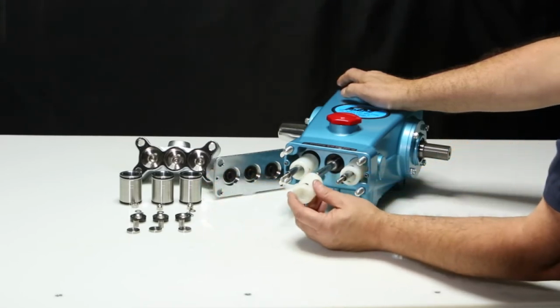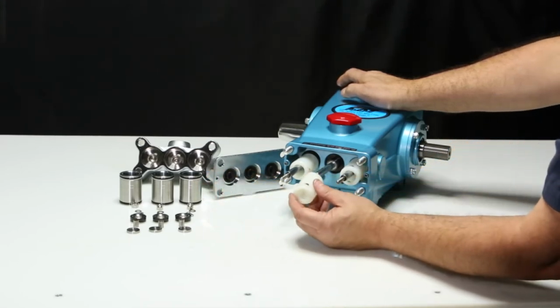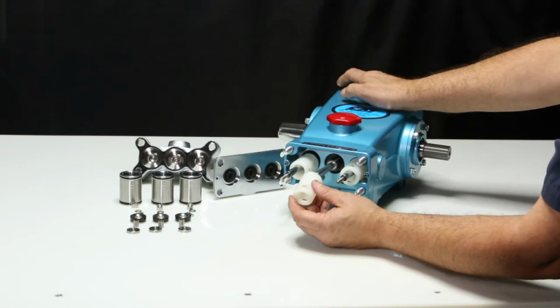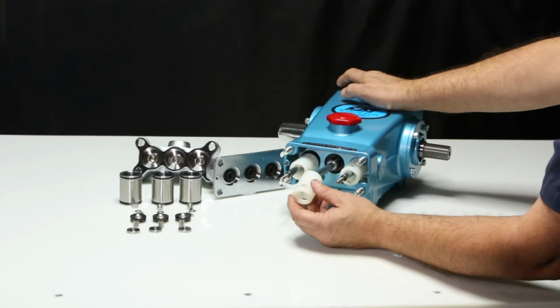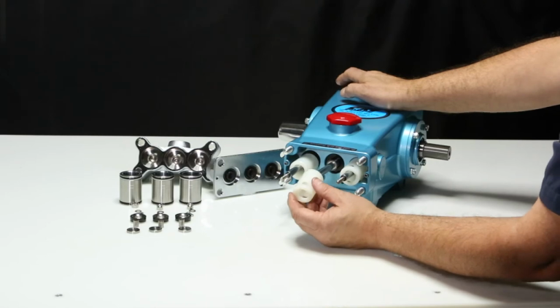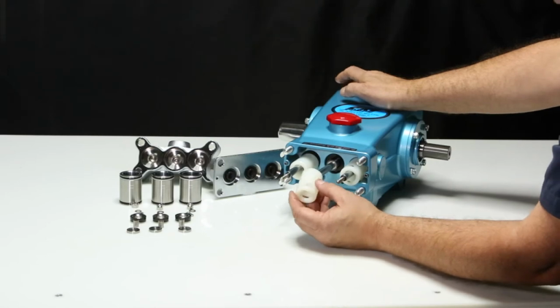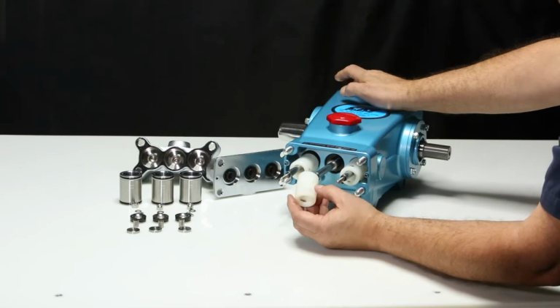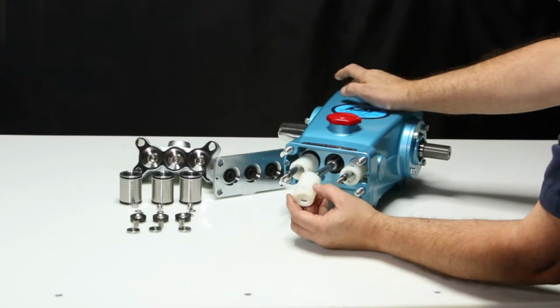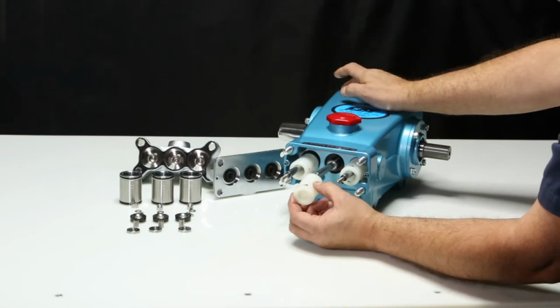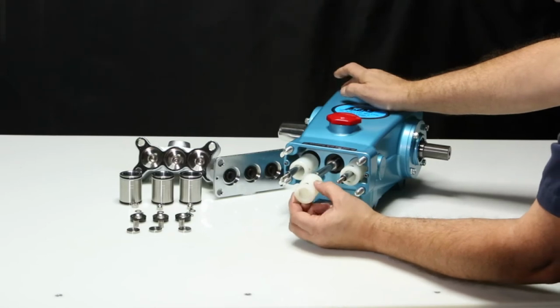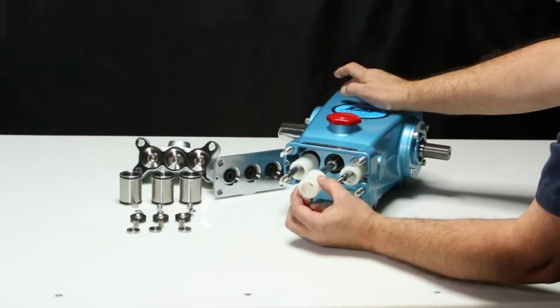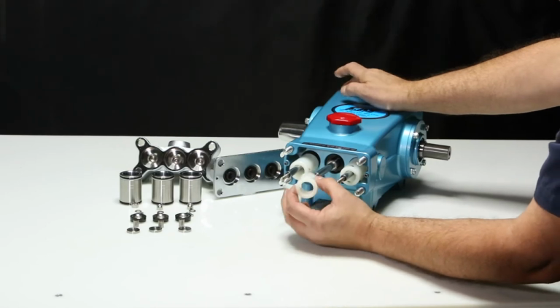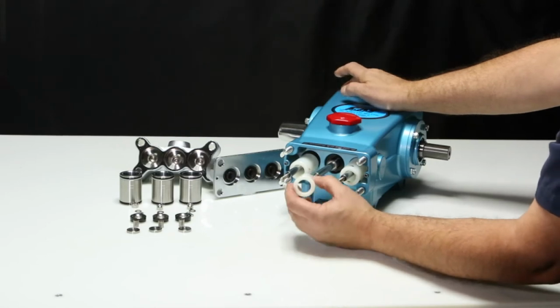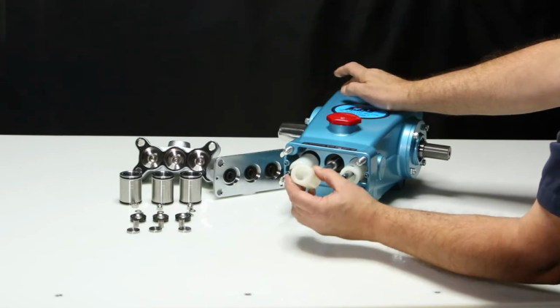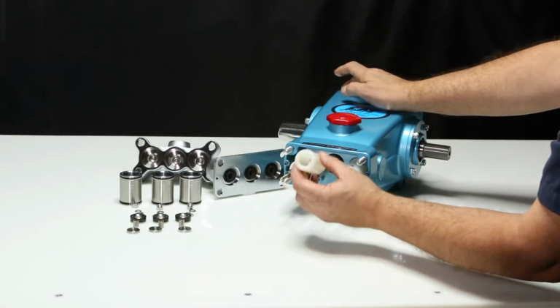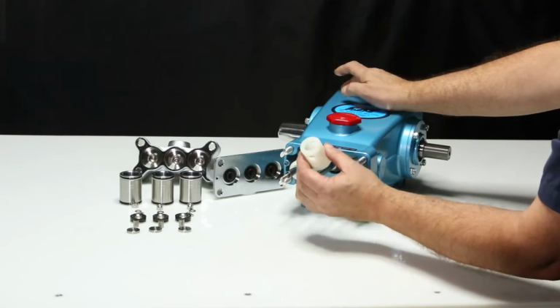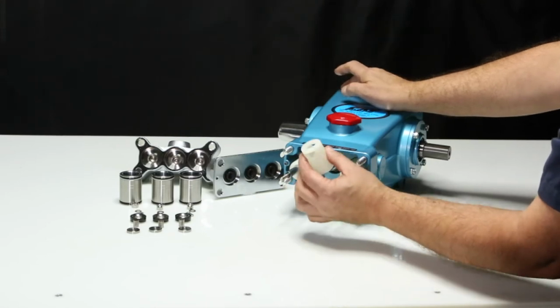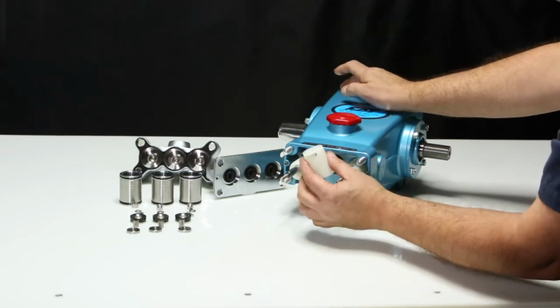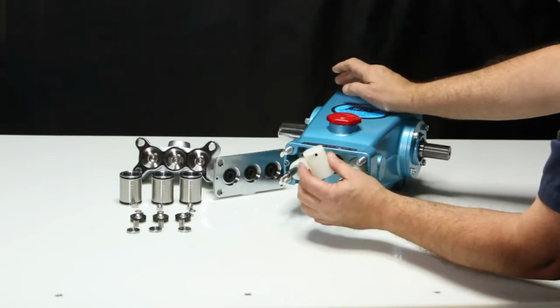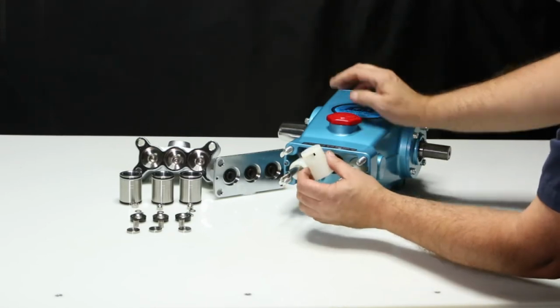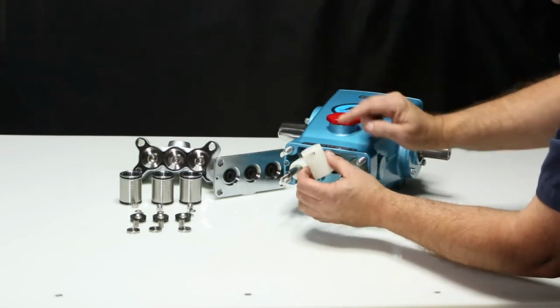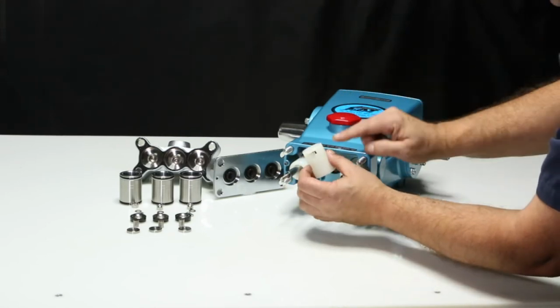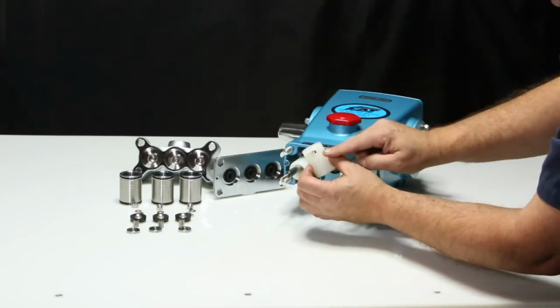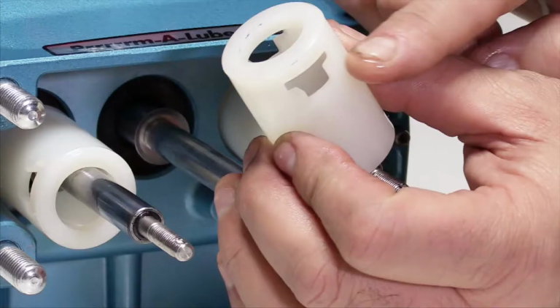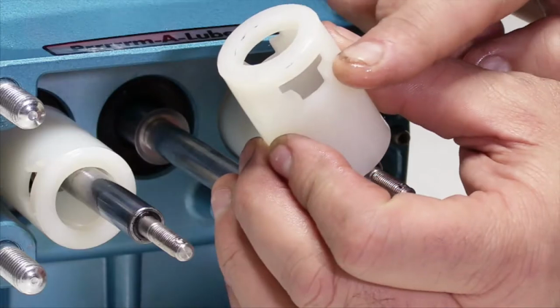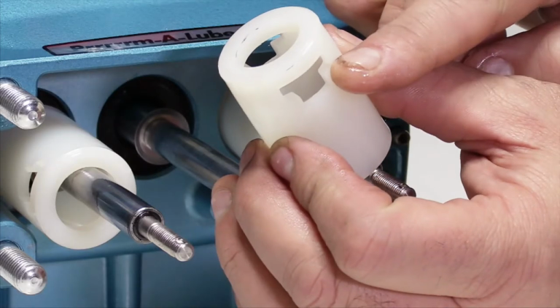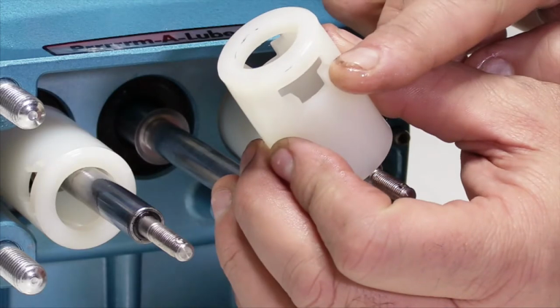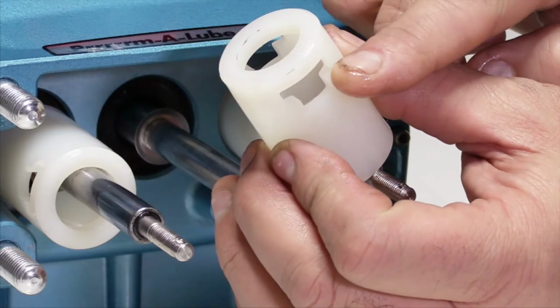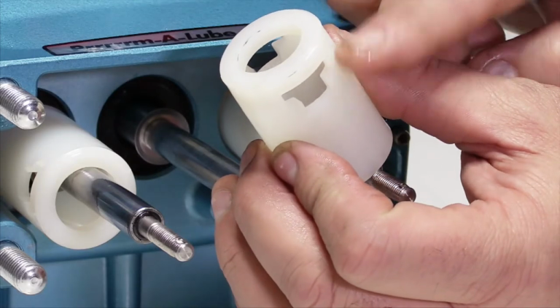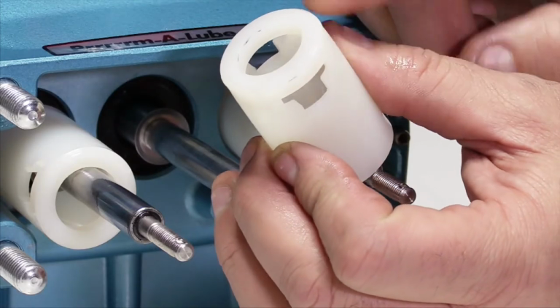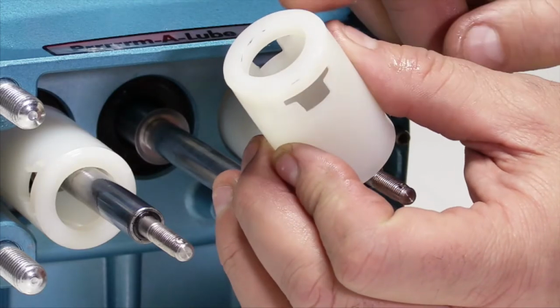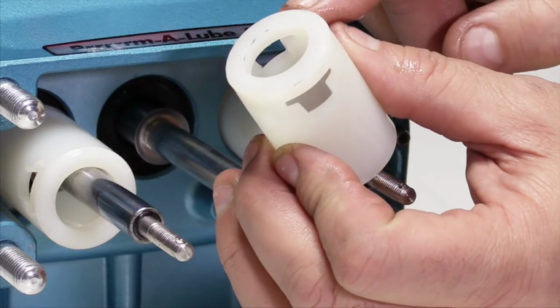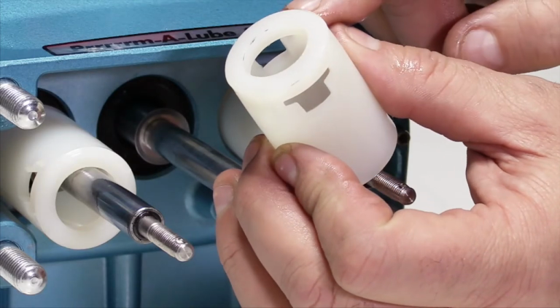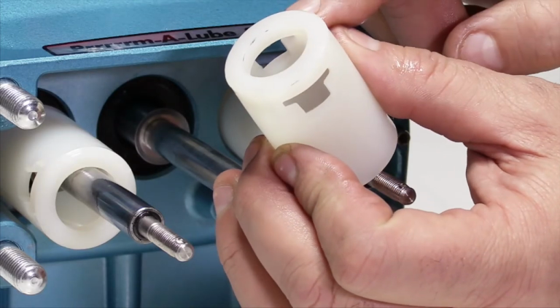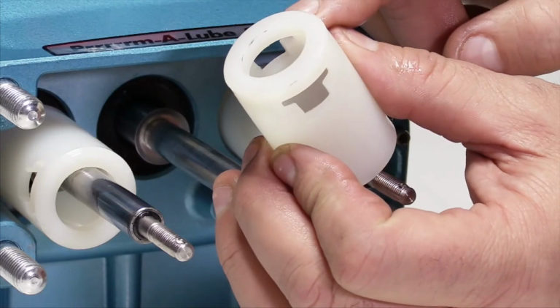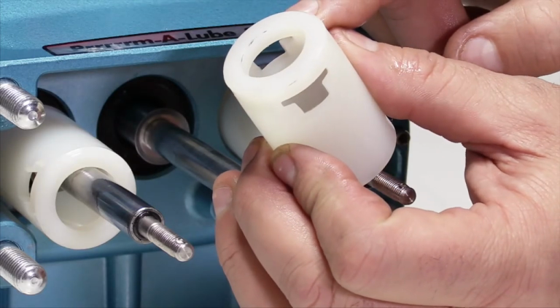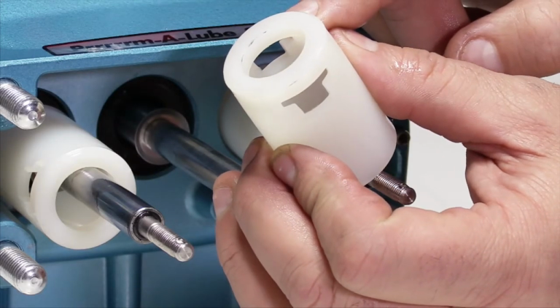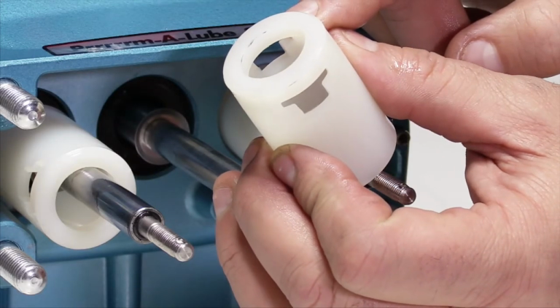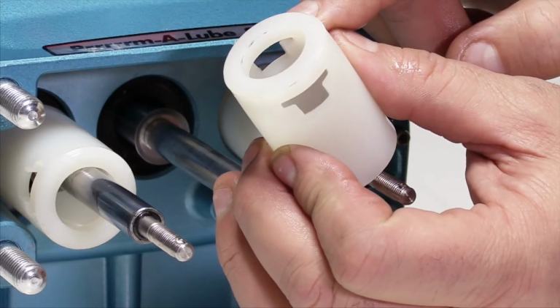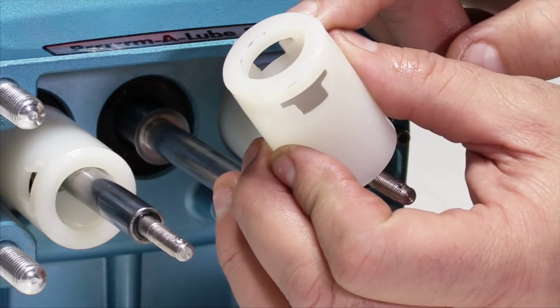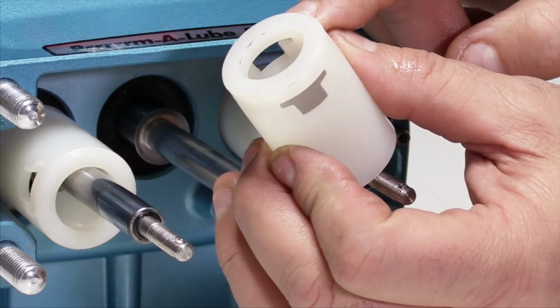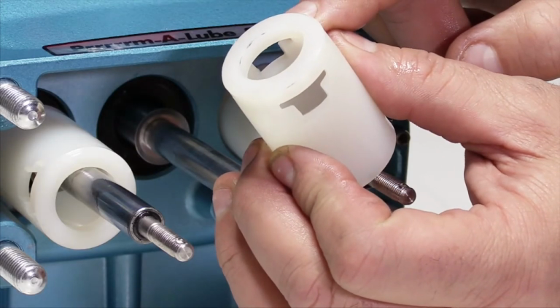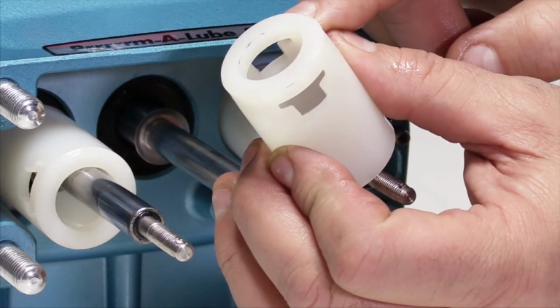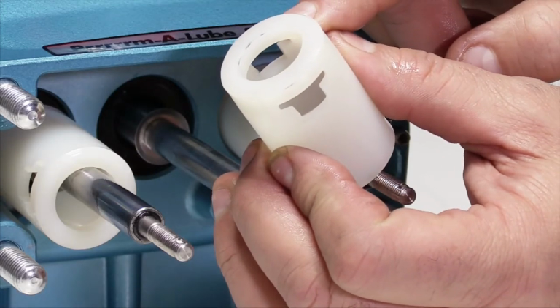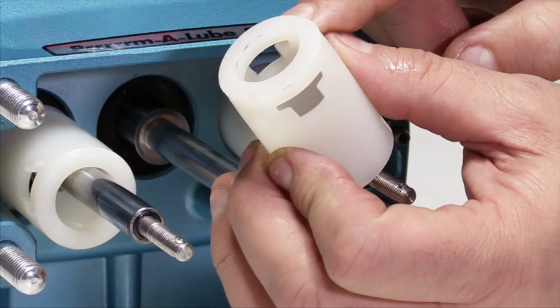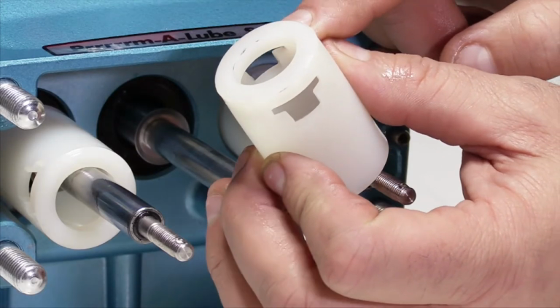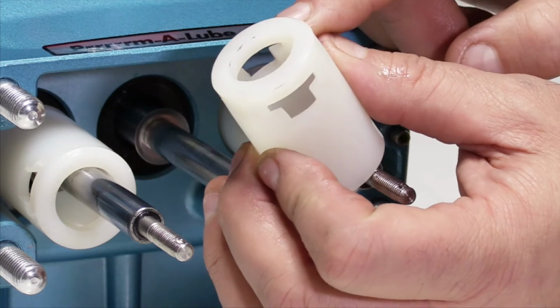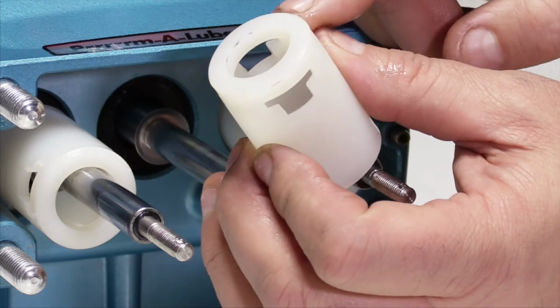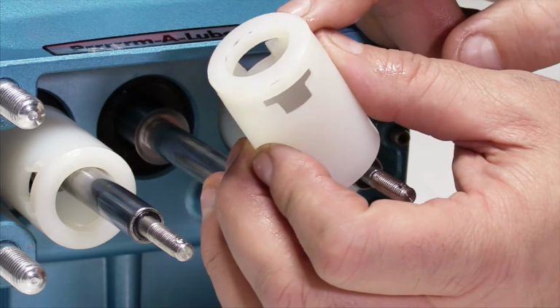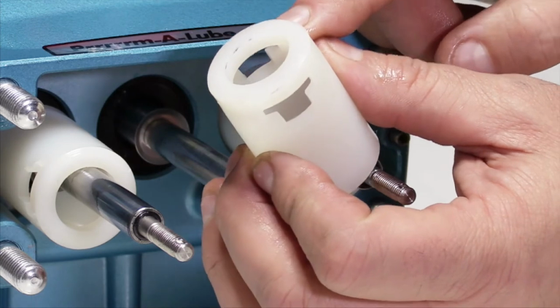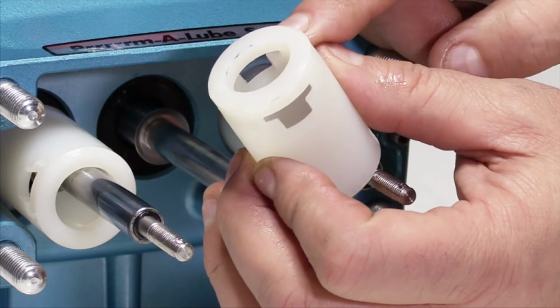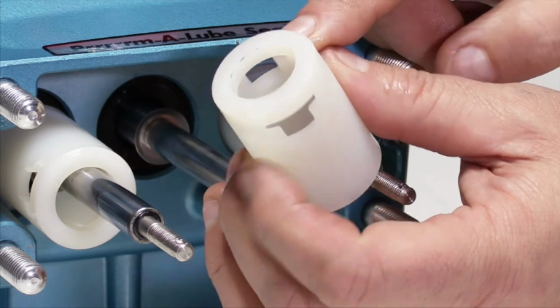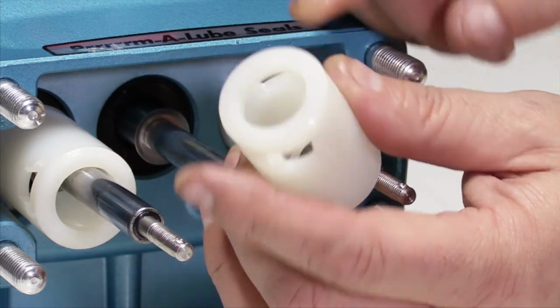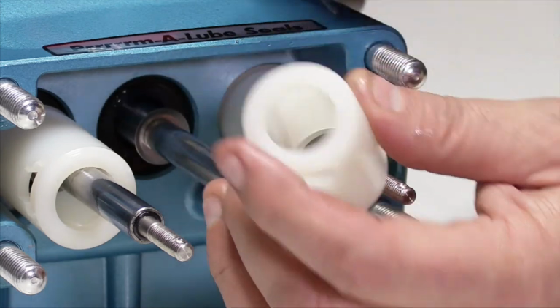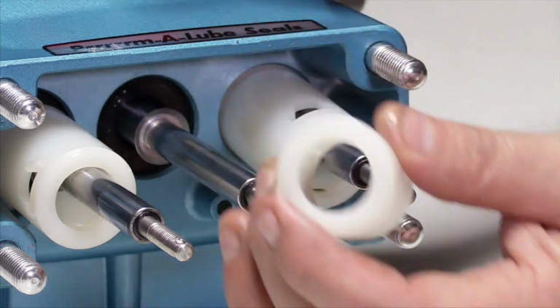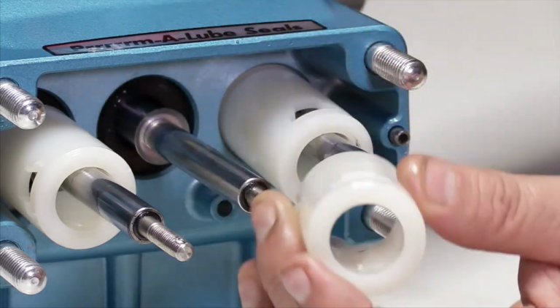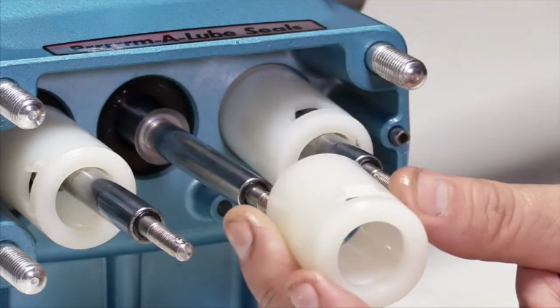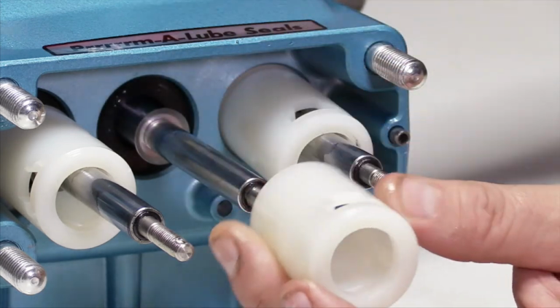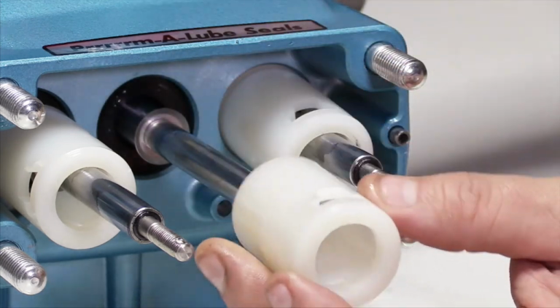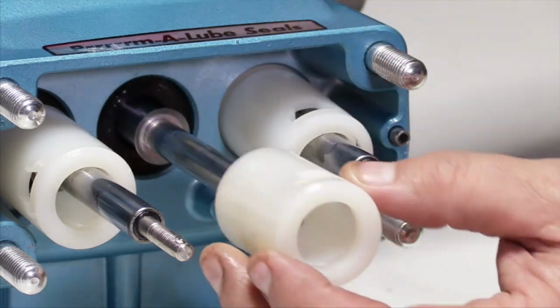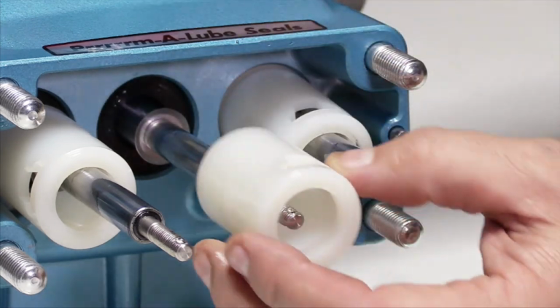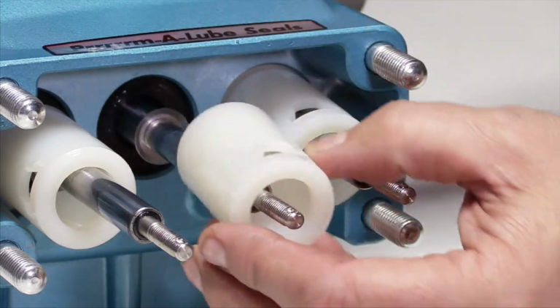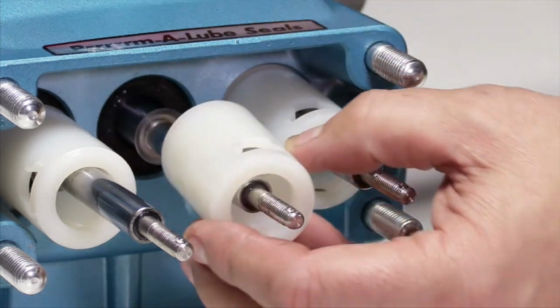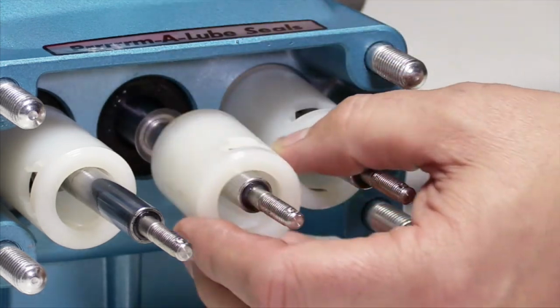Next, install the seal retainers with the slot openings facing up and down and openings to keep the pins positioned closer to the inlet manifold.